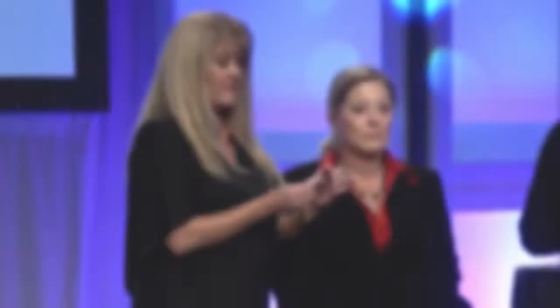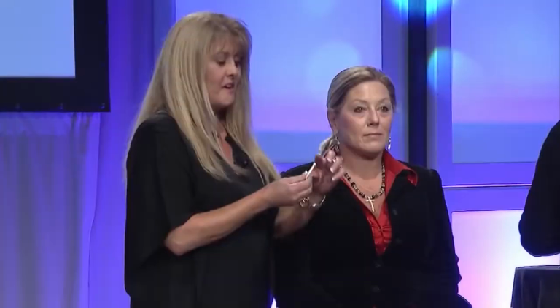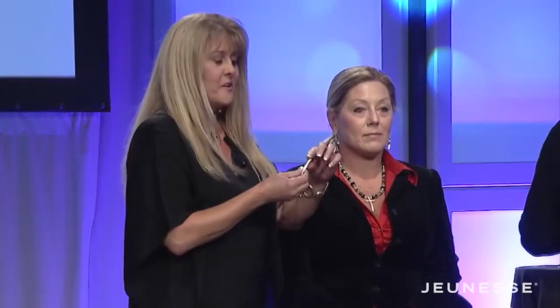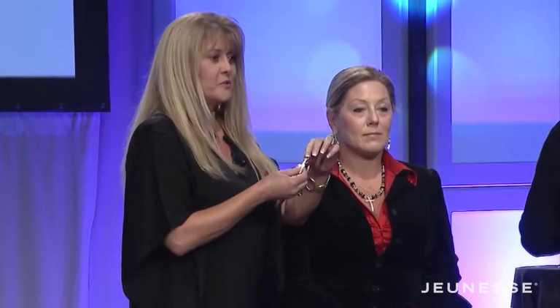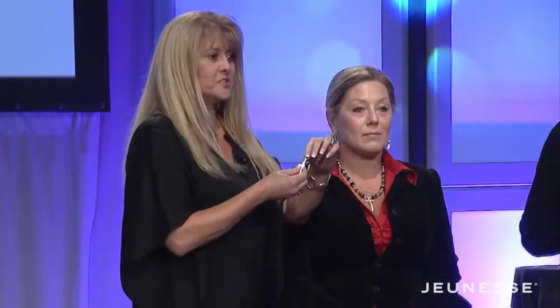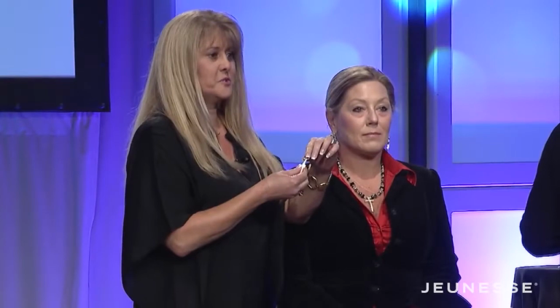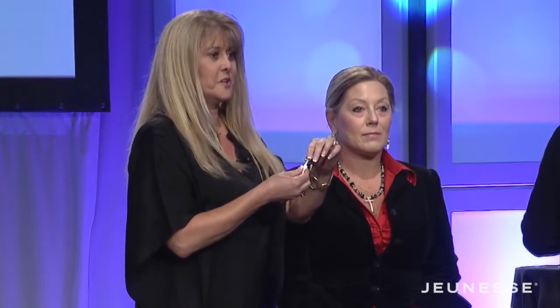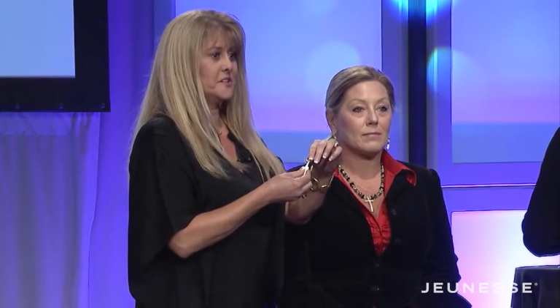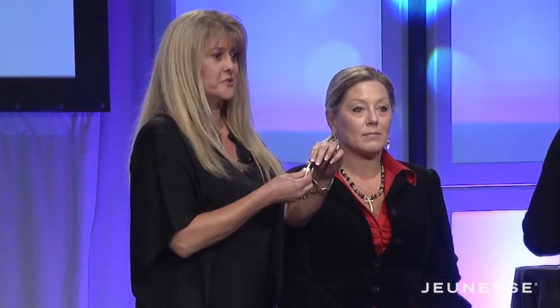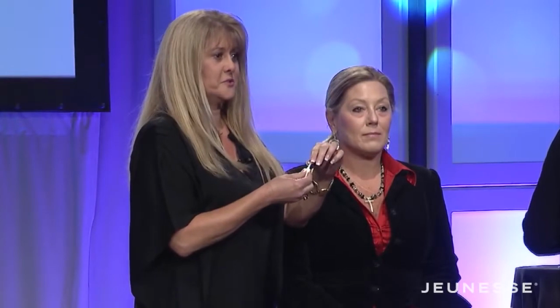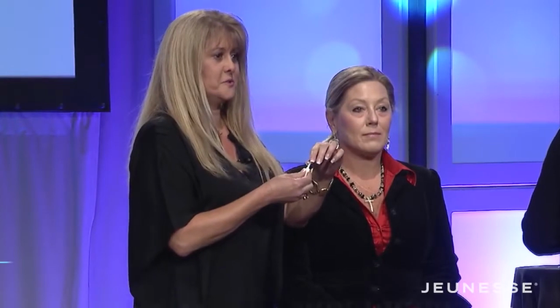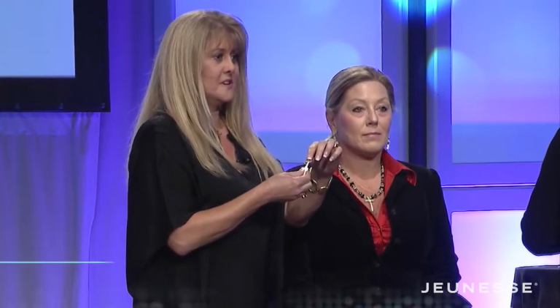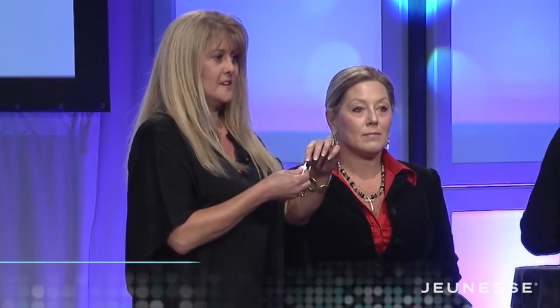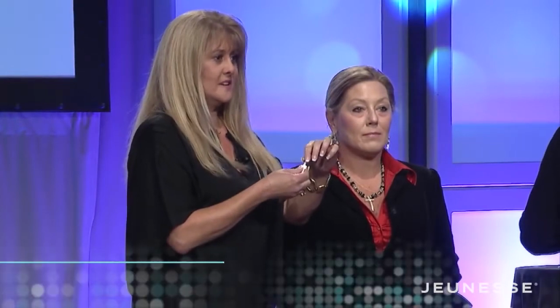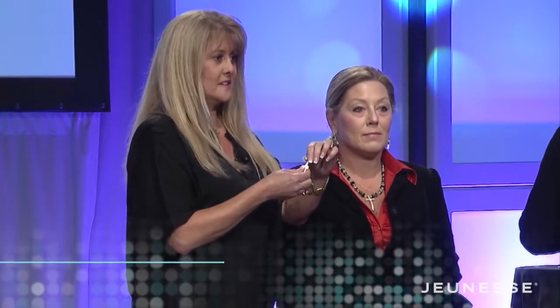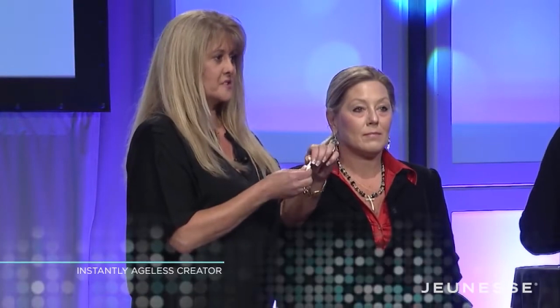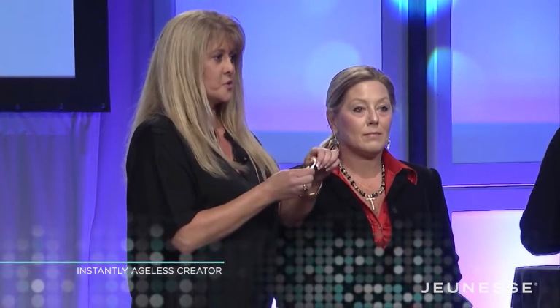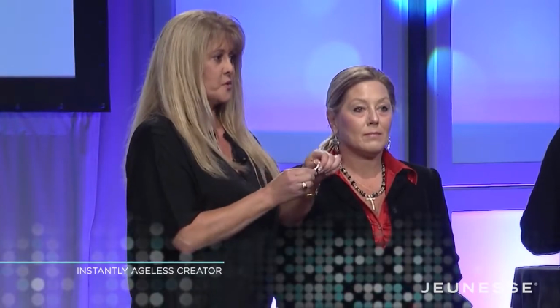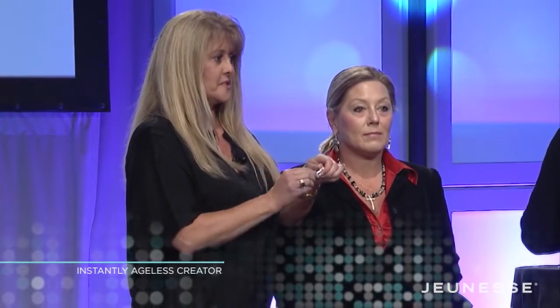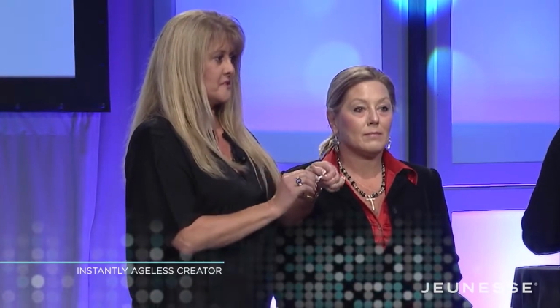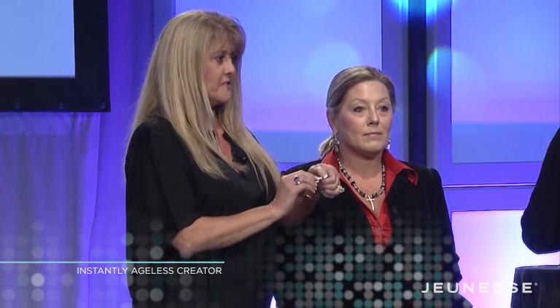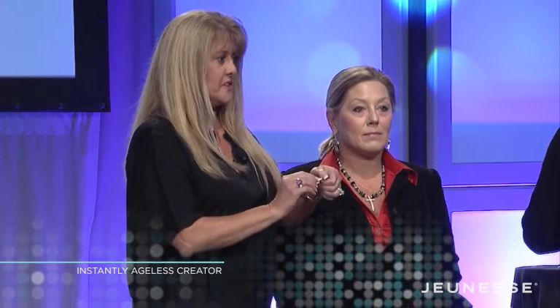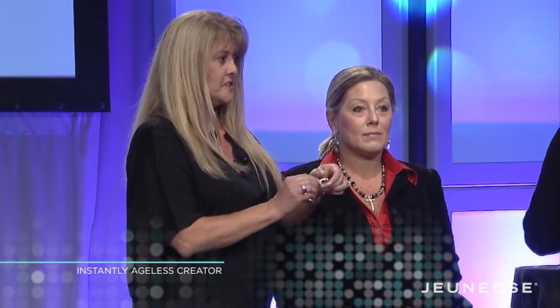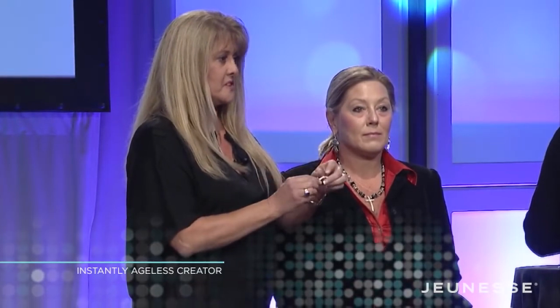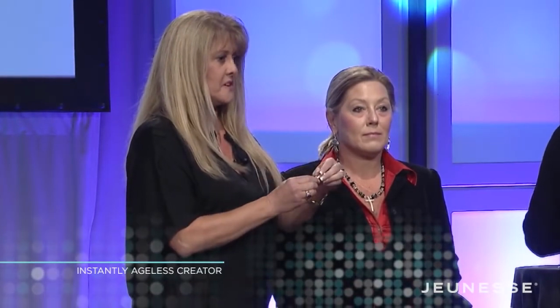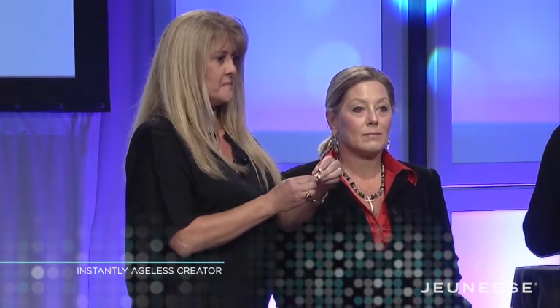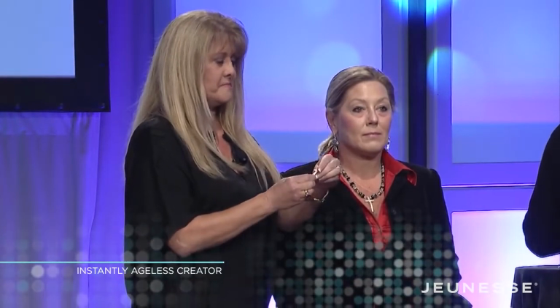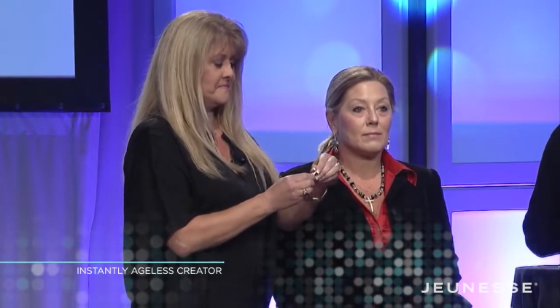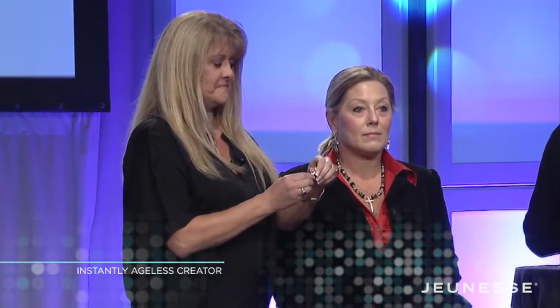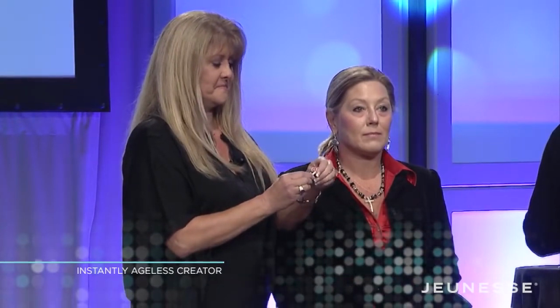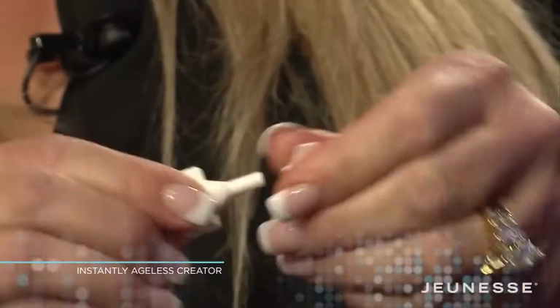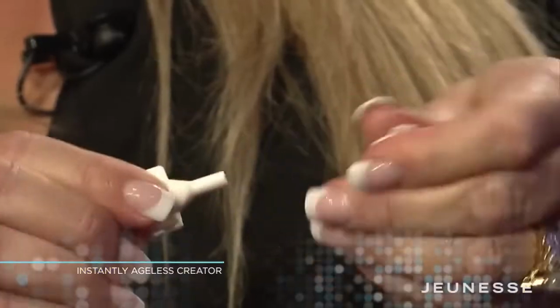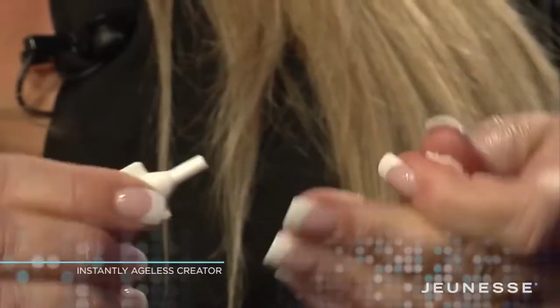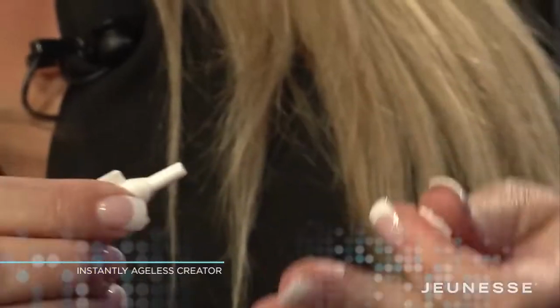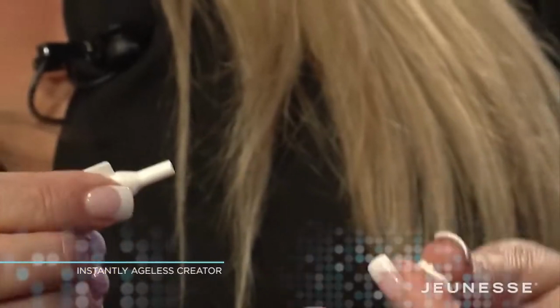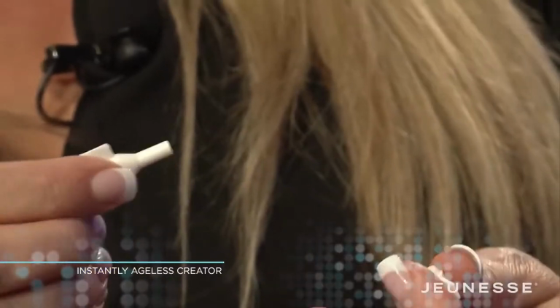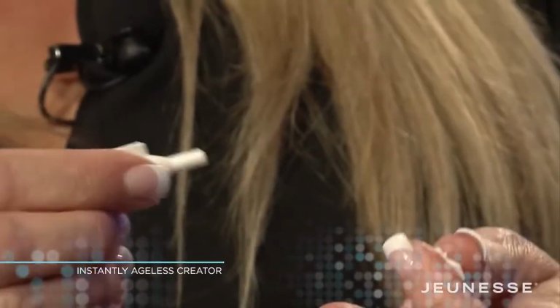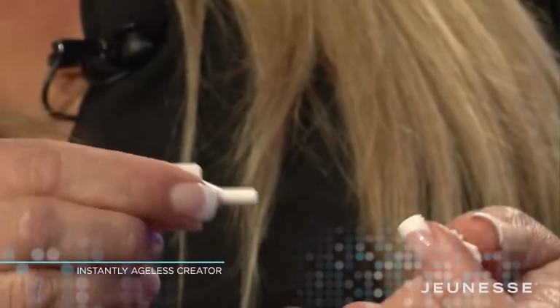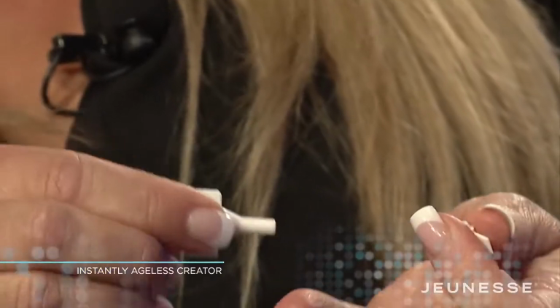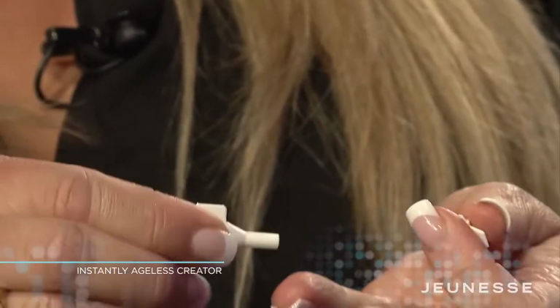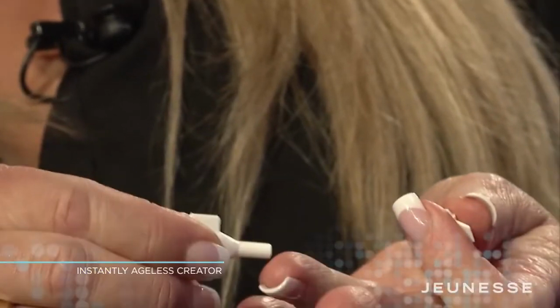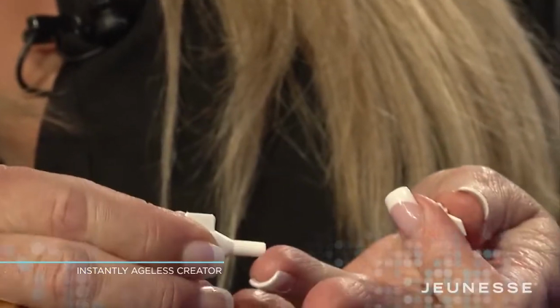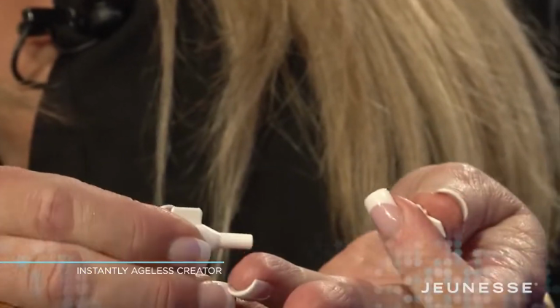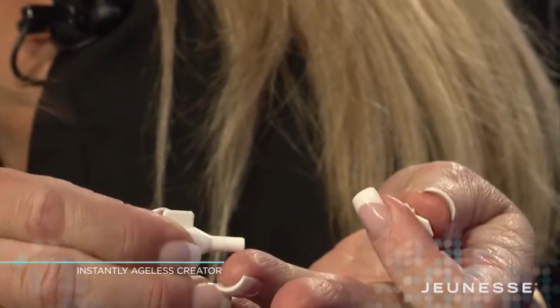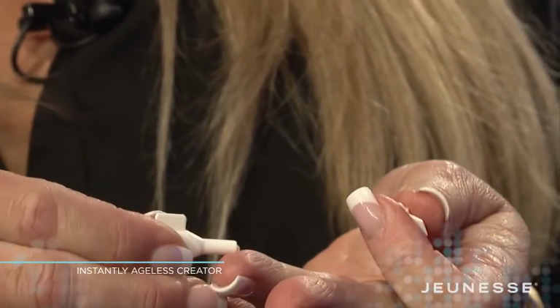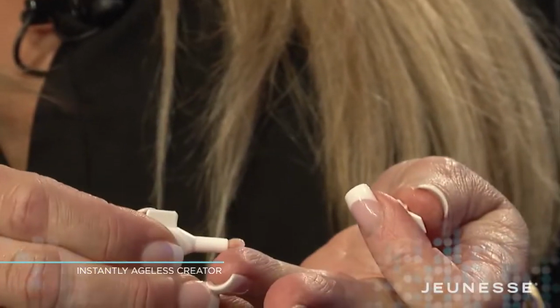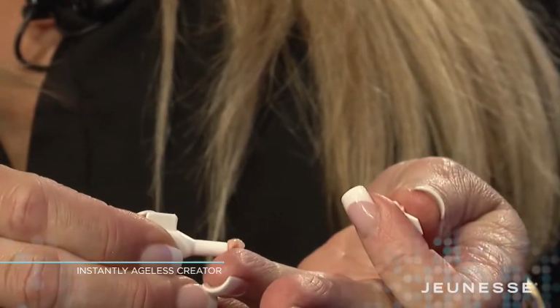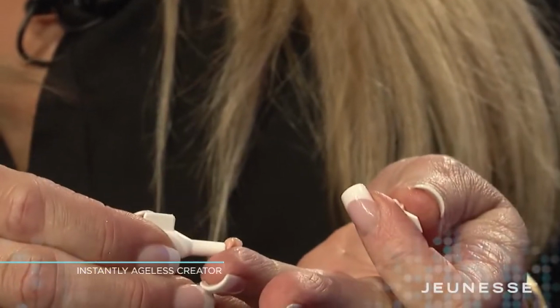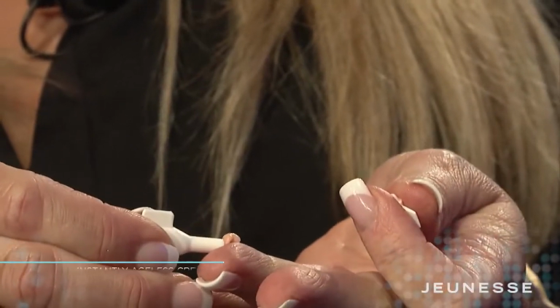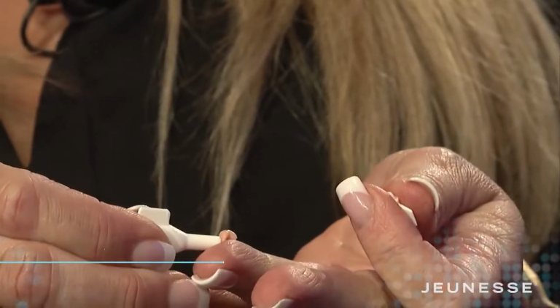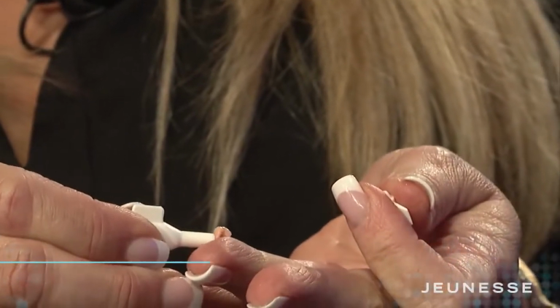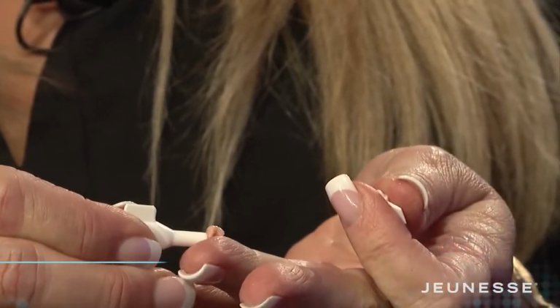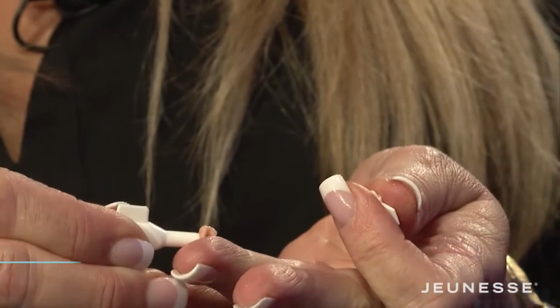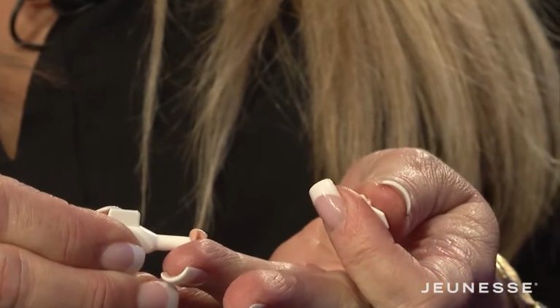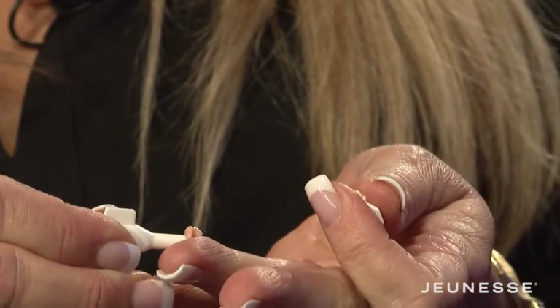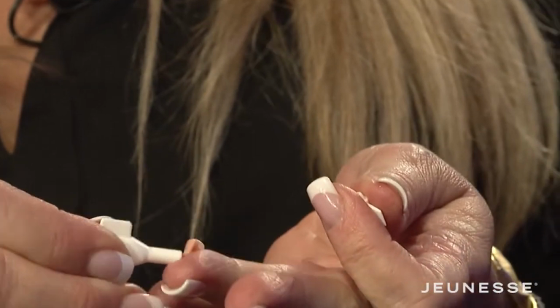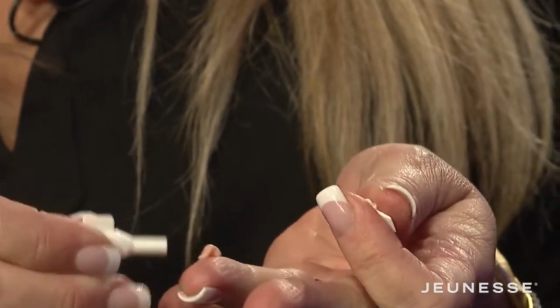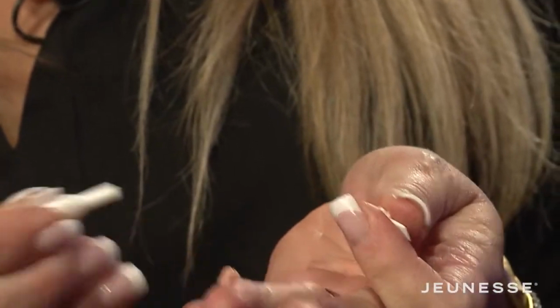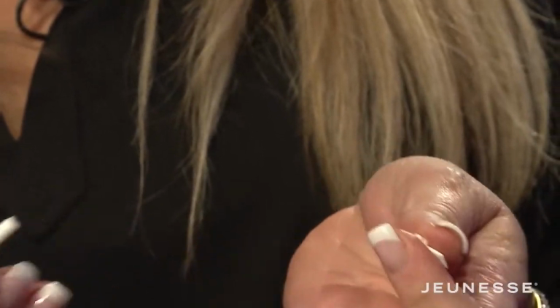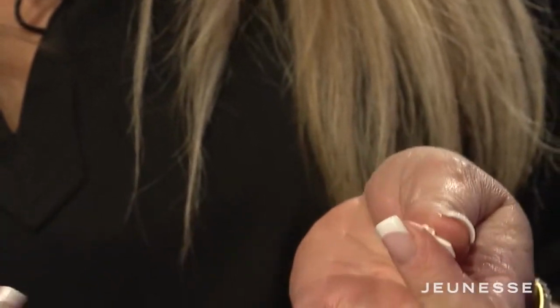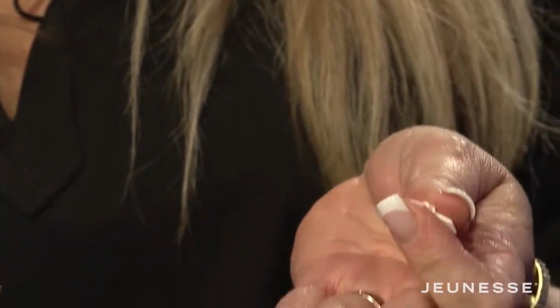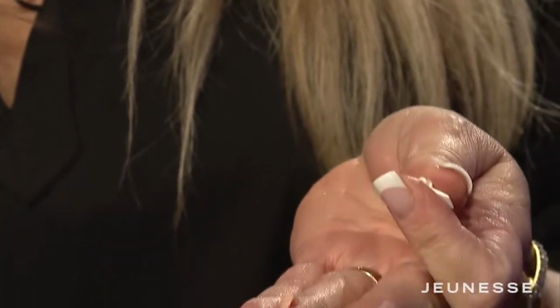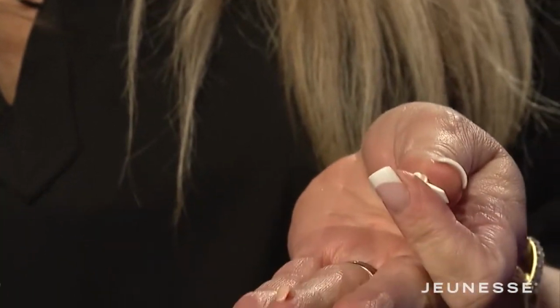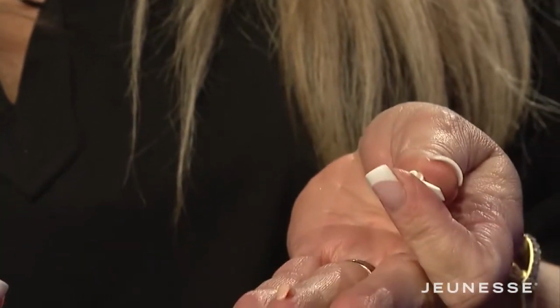What you want to do is twist off the top. You want to squirt out a very small amount.